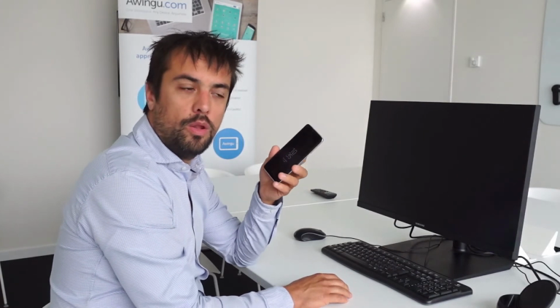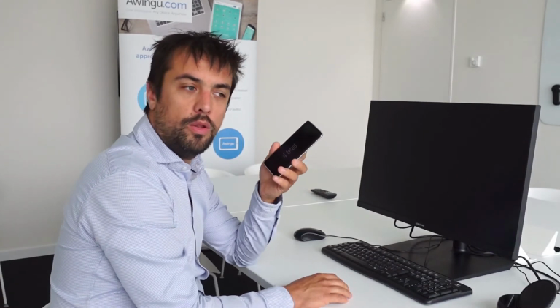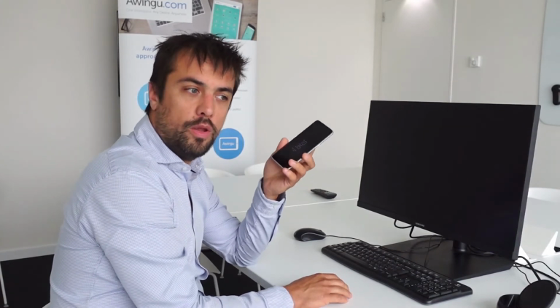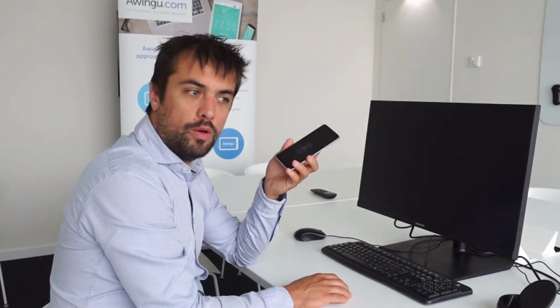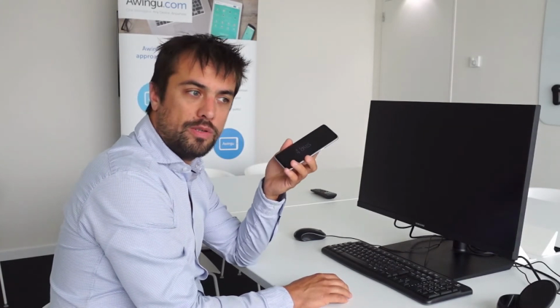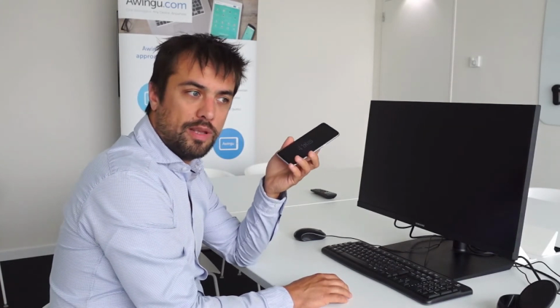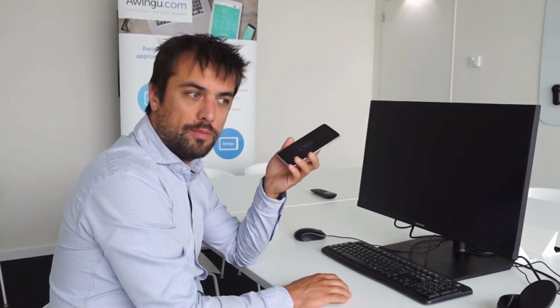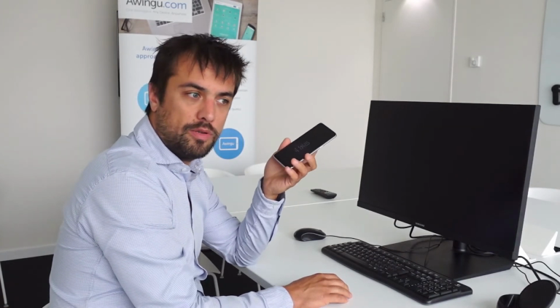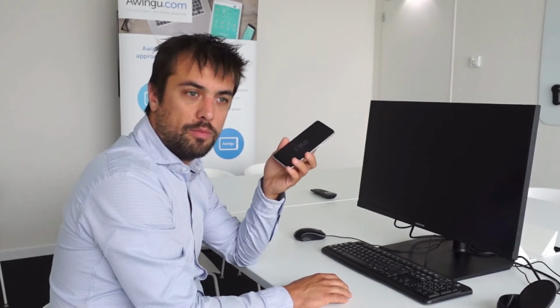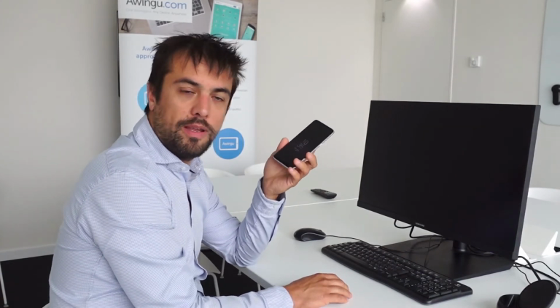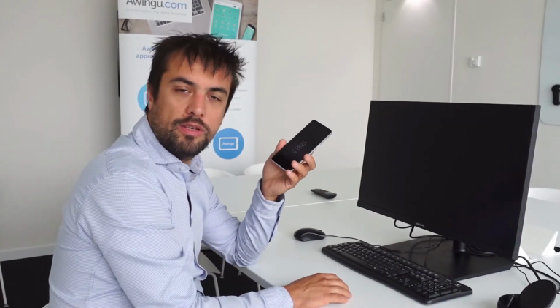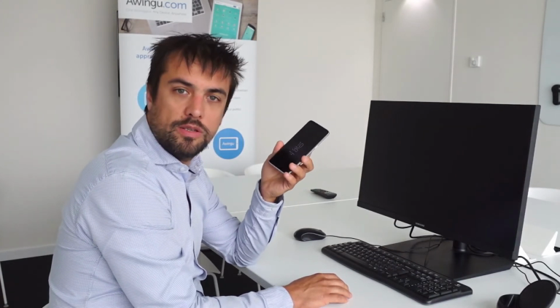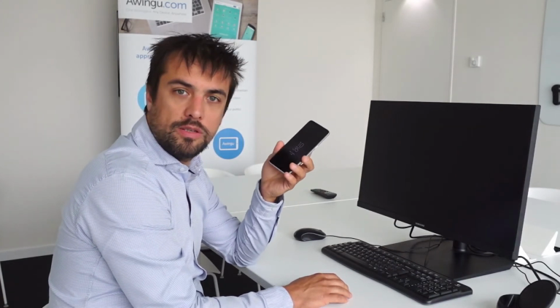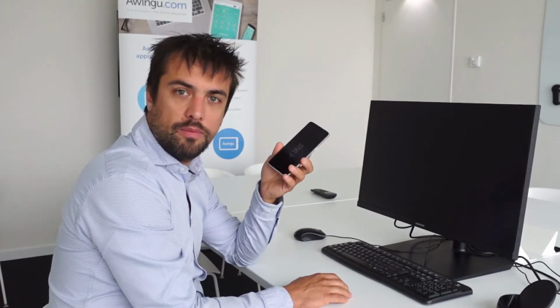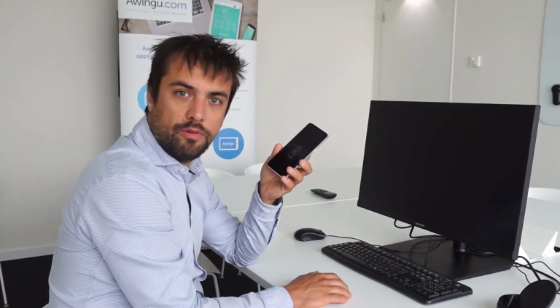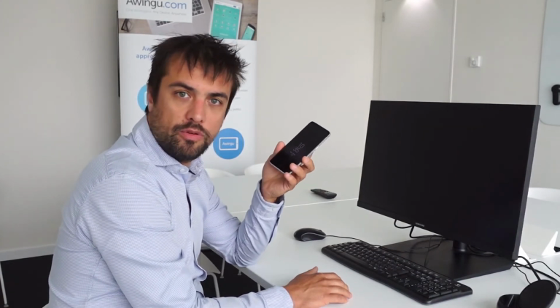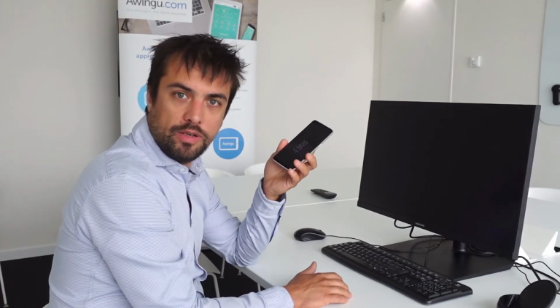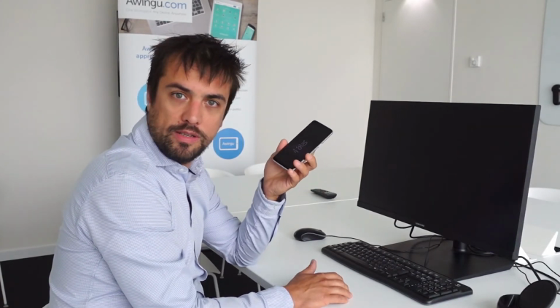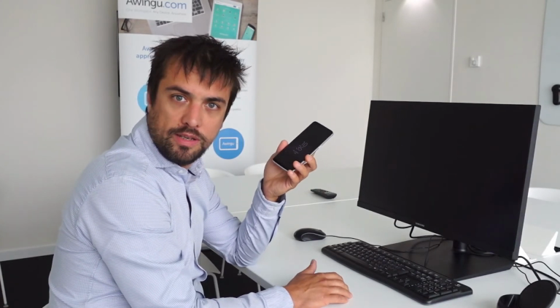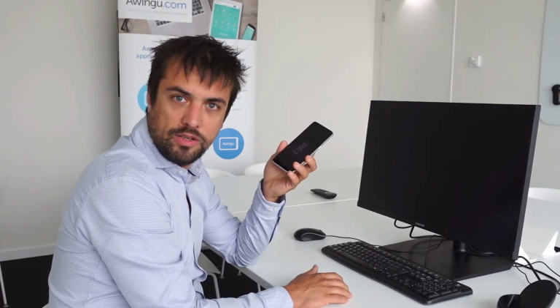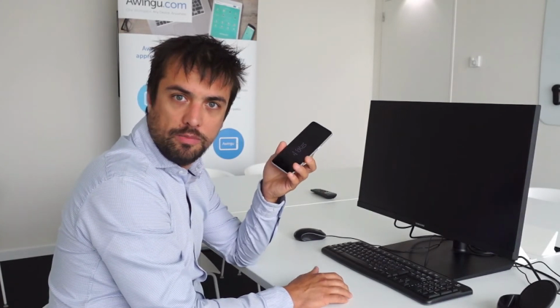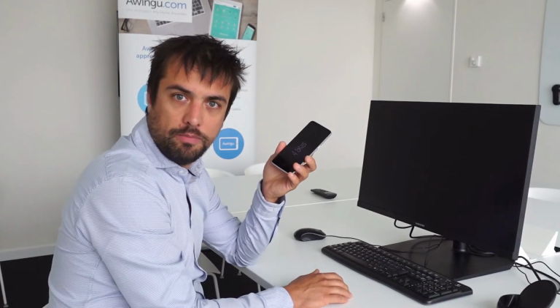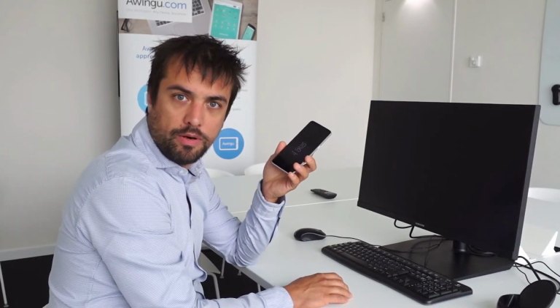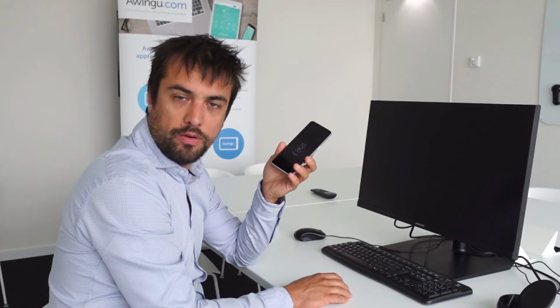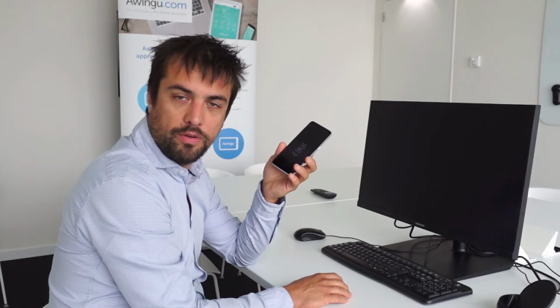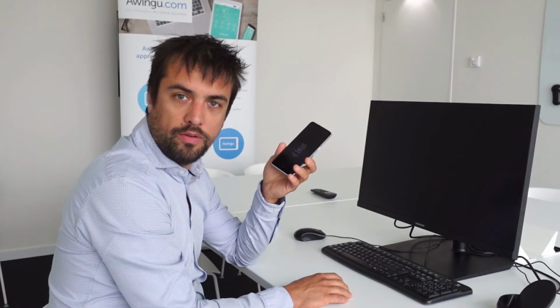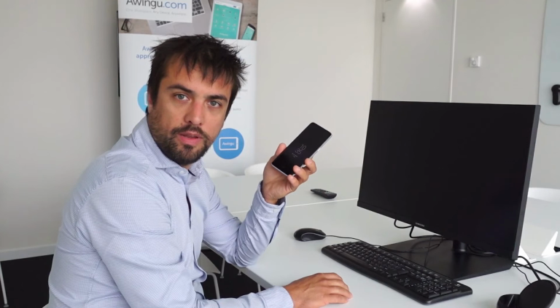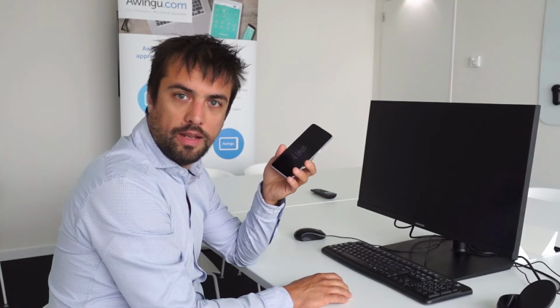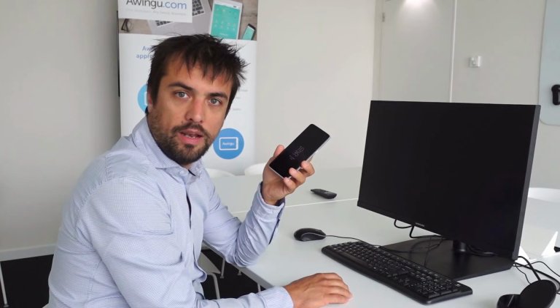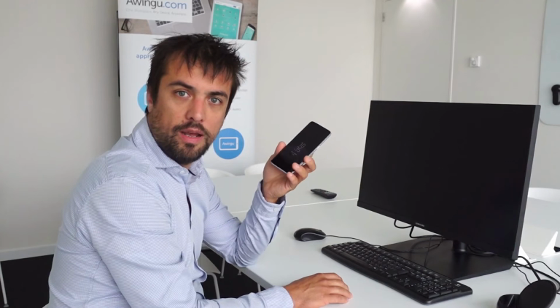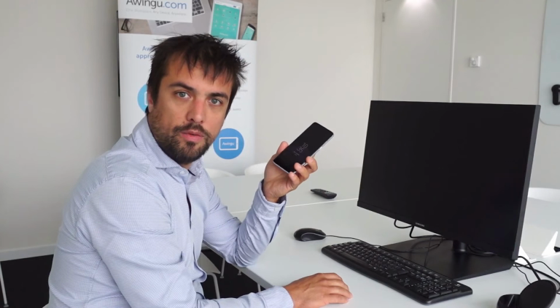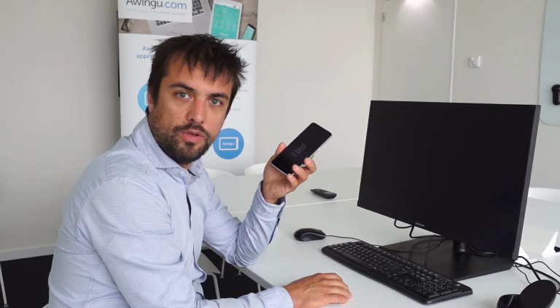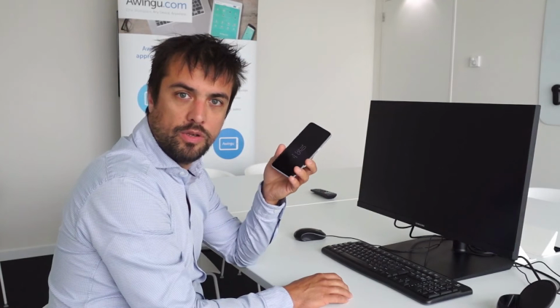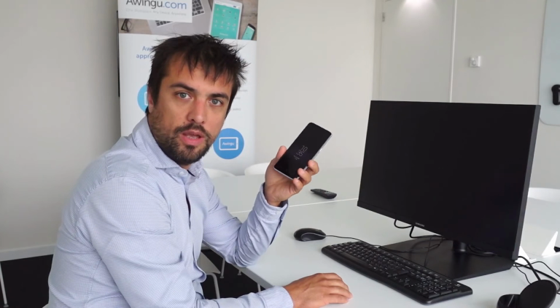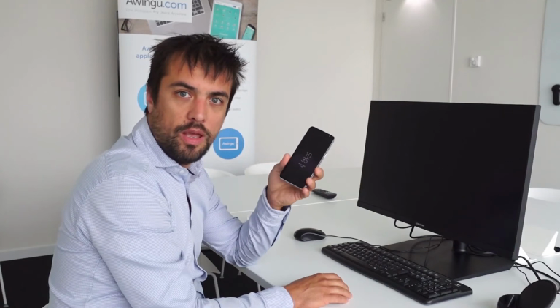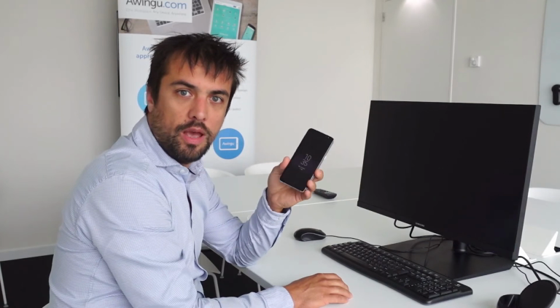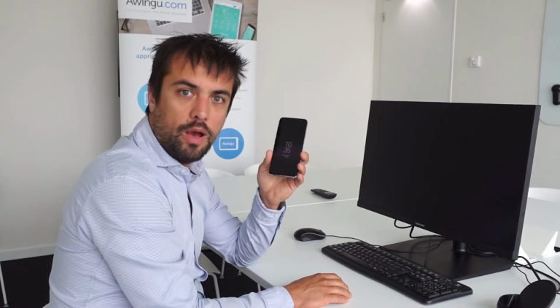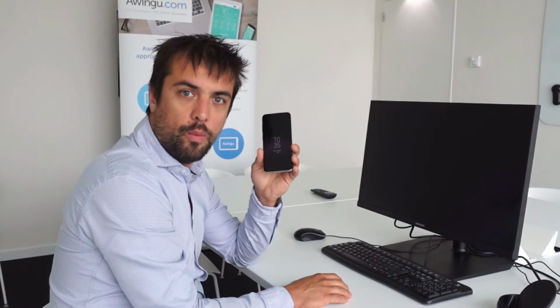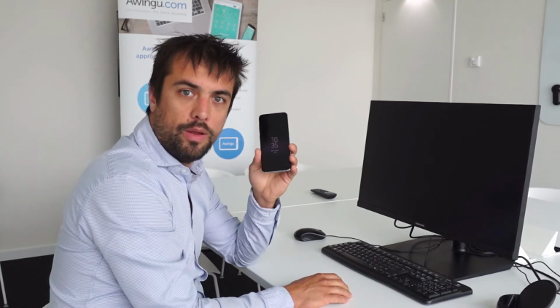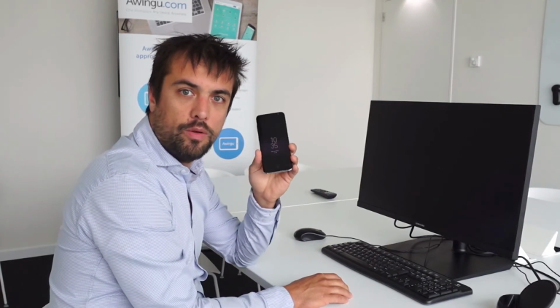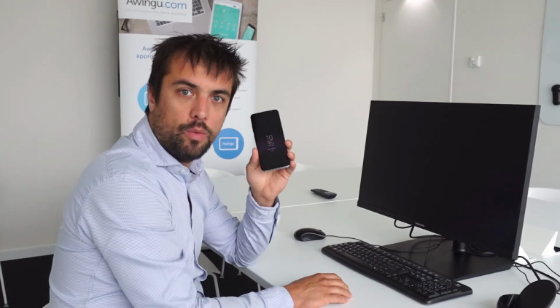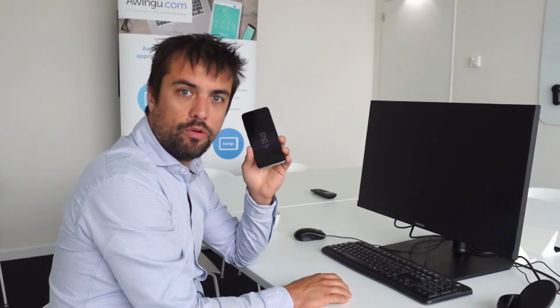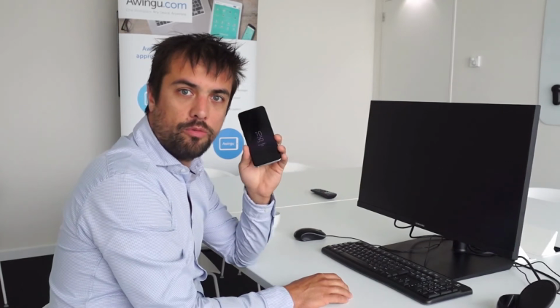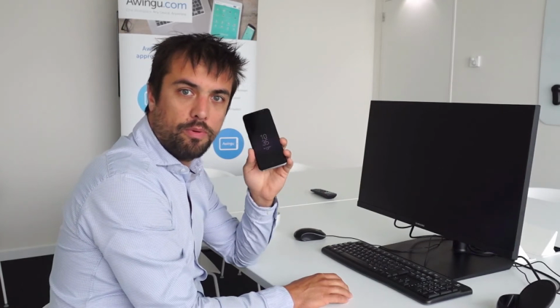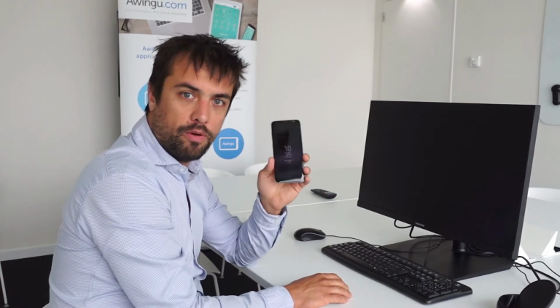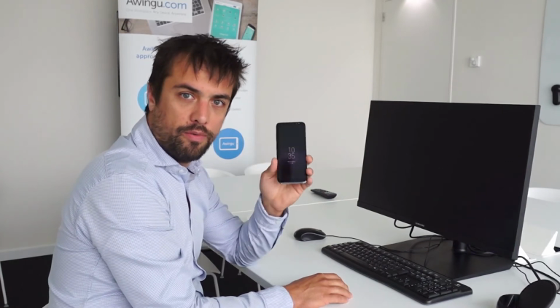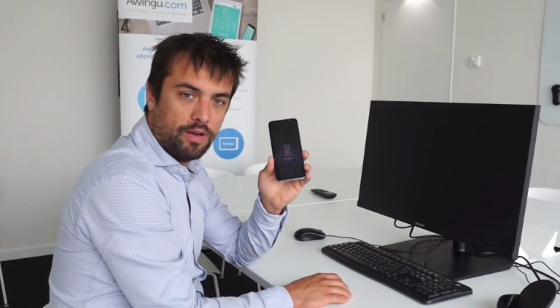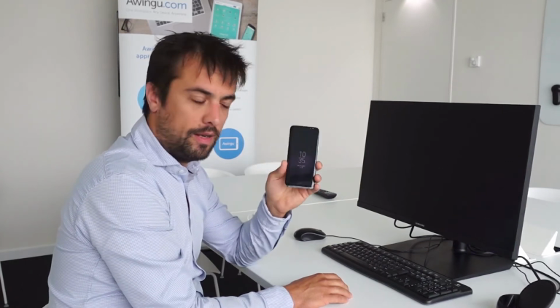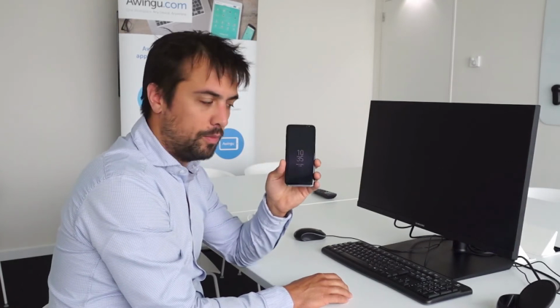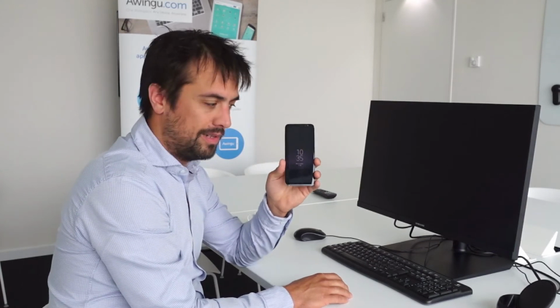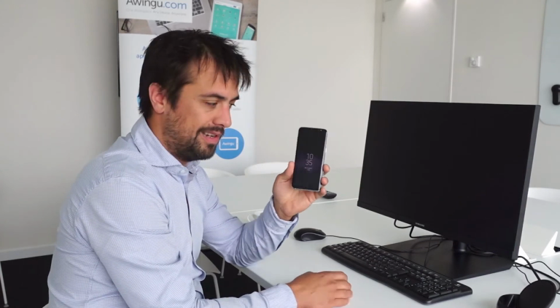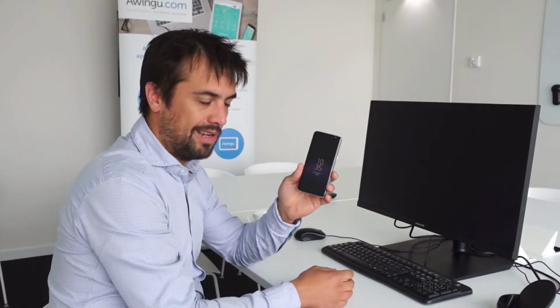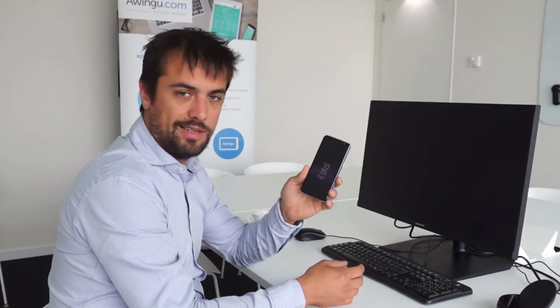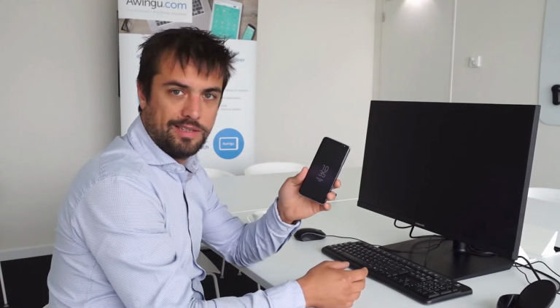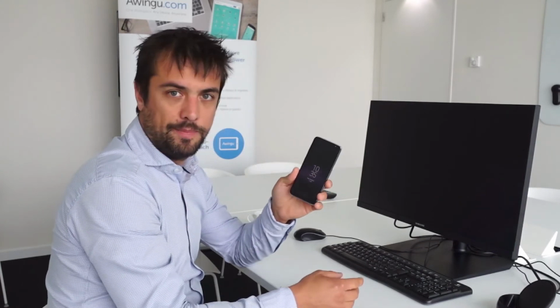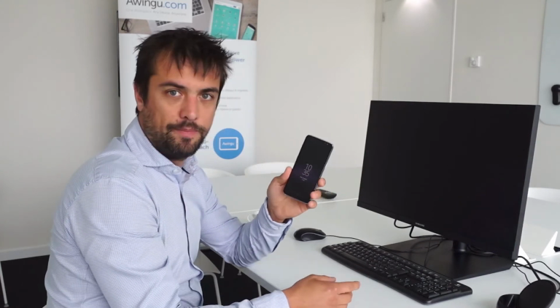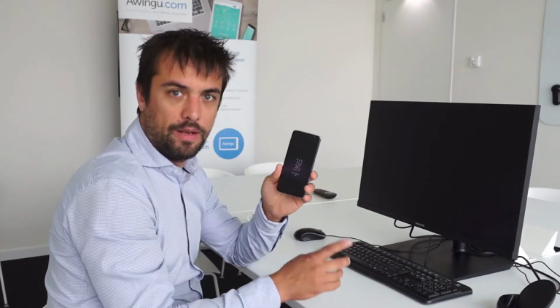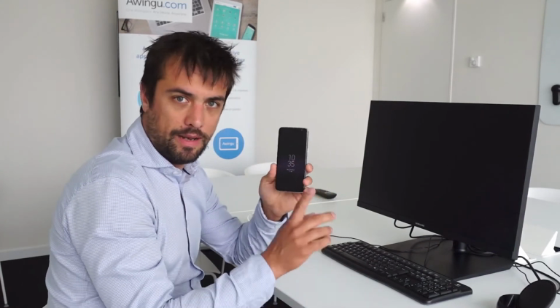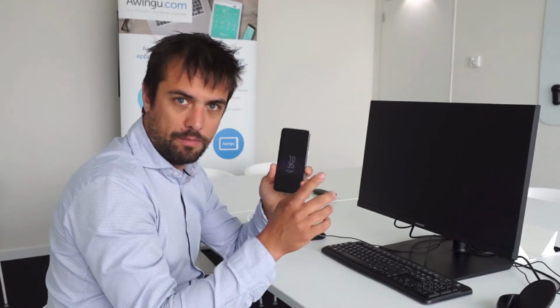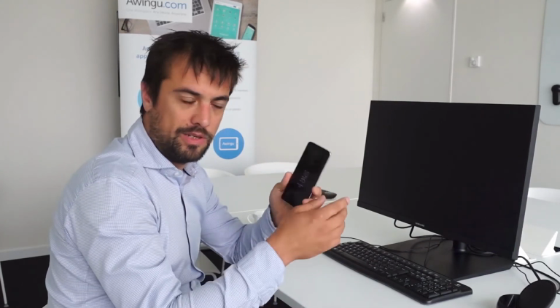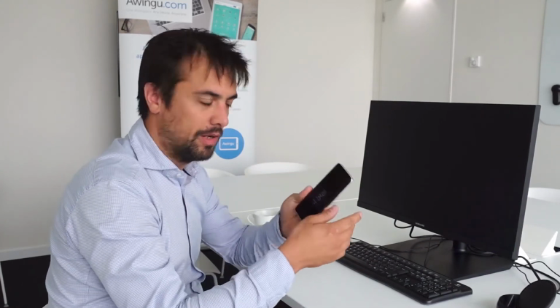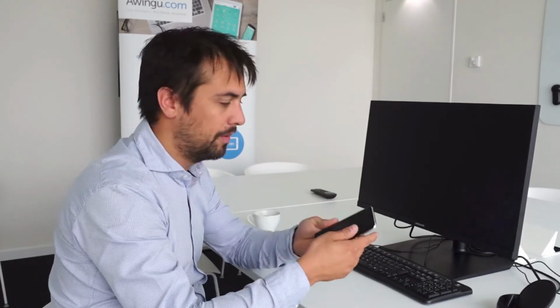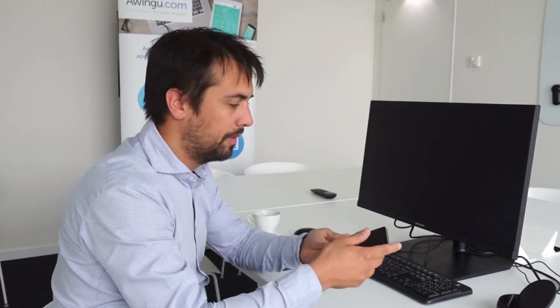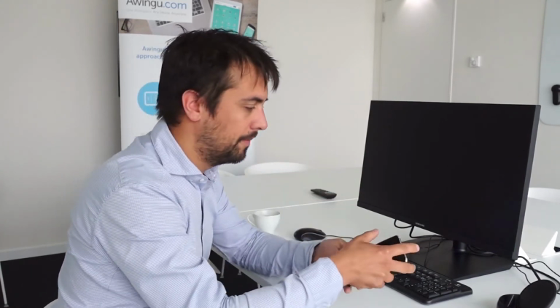Though Samsung mentioned some virtualization partners at launch, Owingo works perfectly with the DeX. Let me show you.